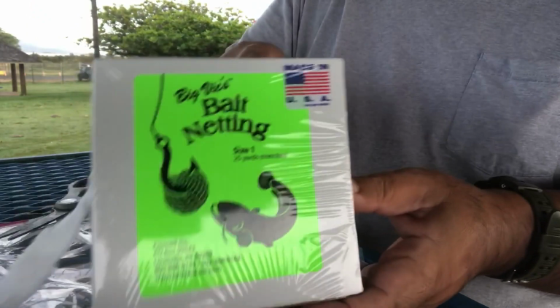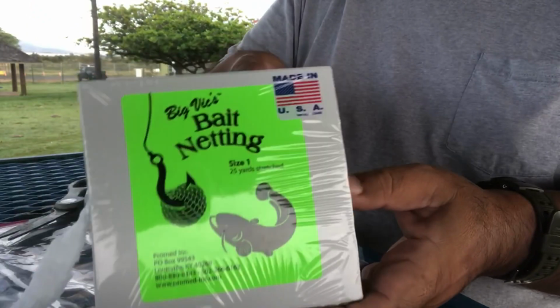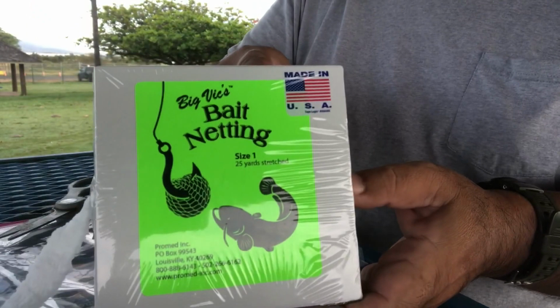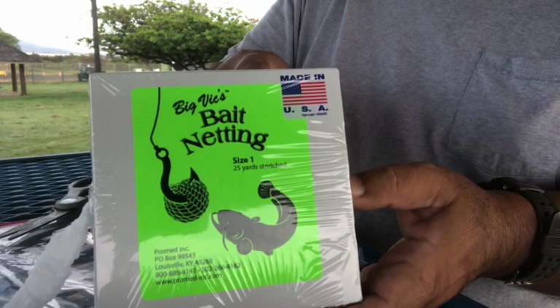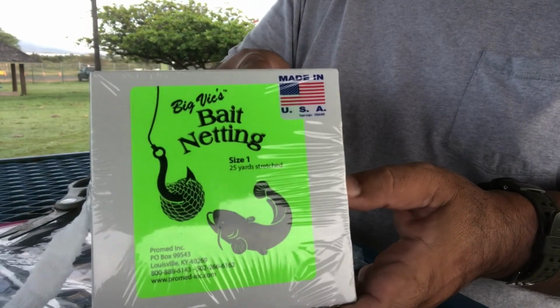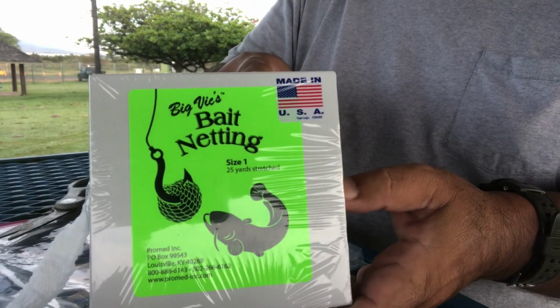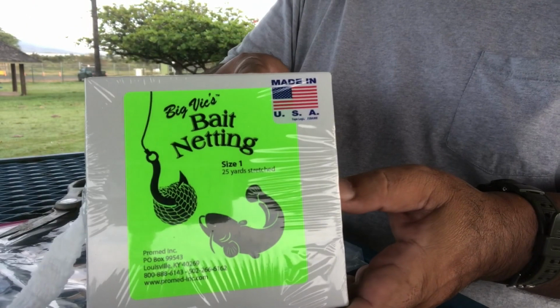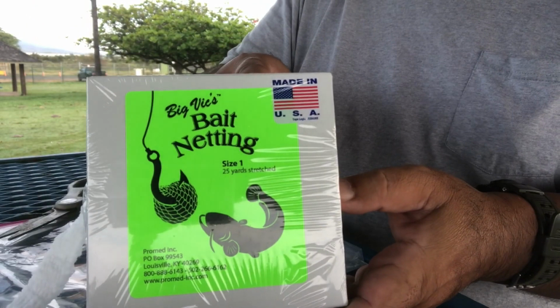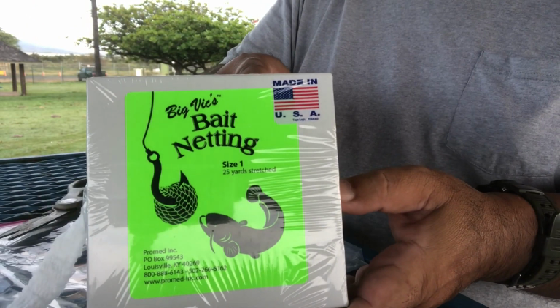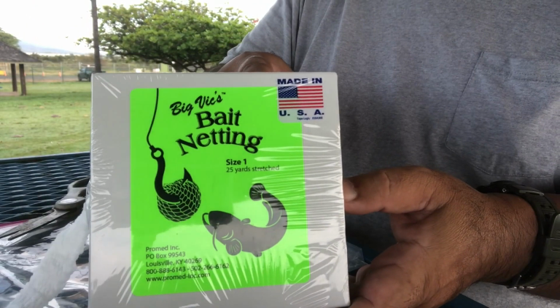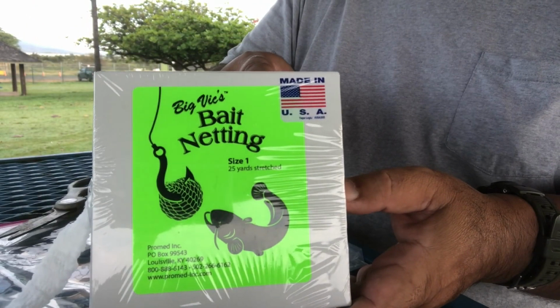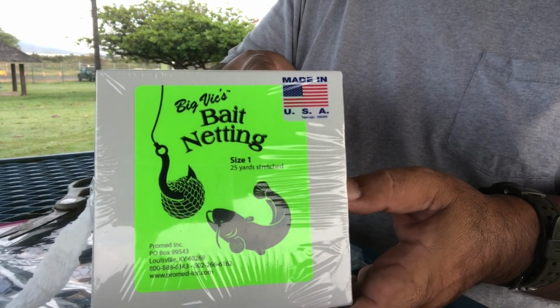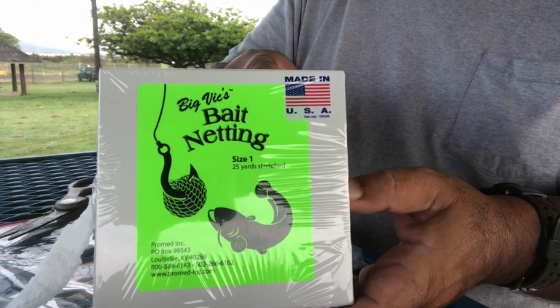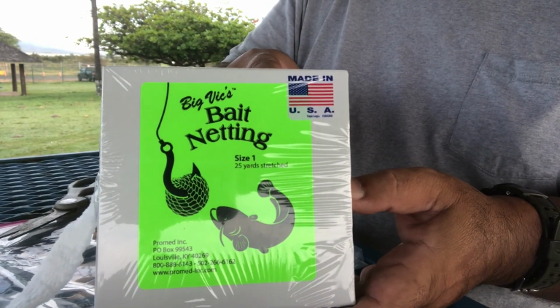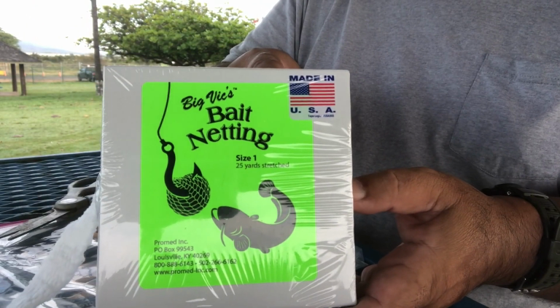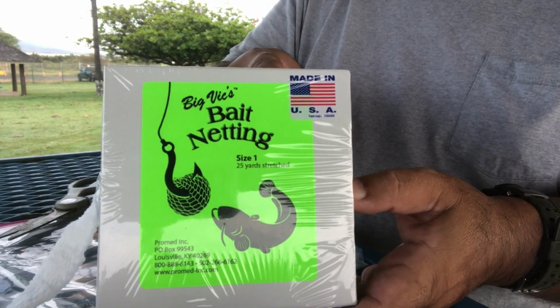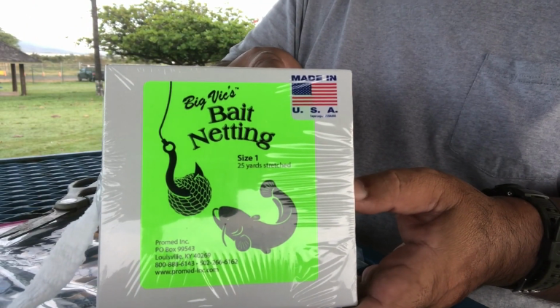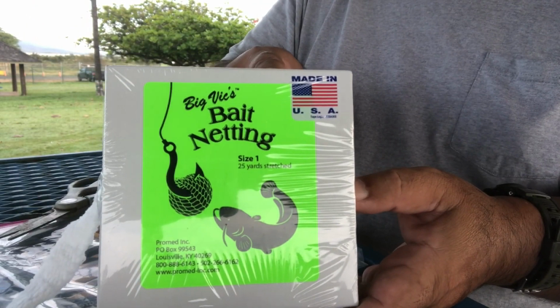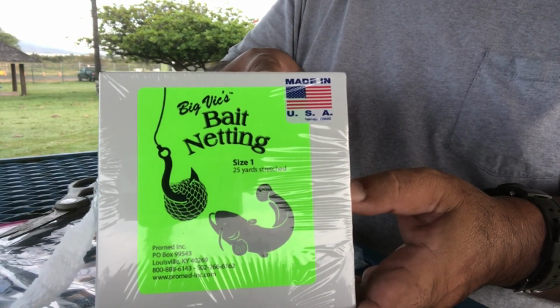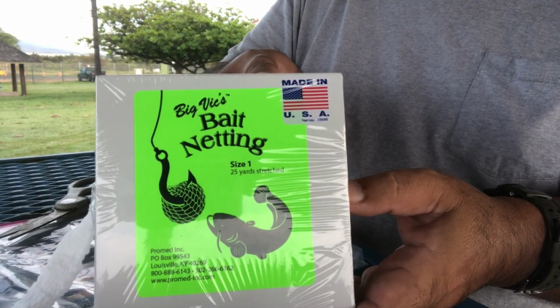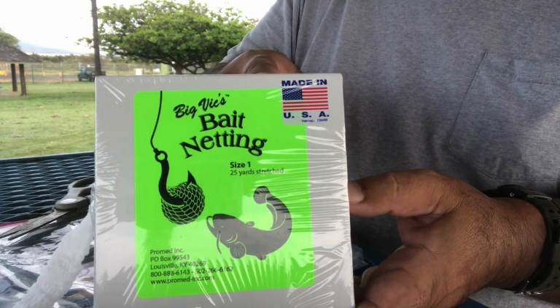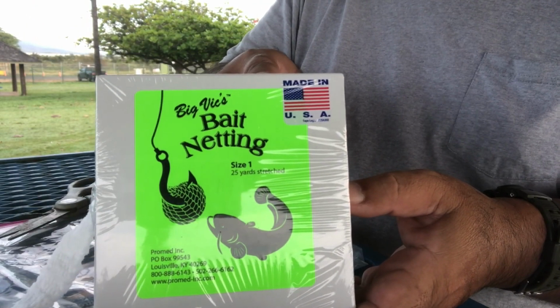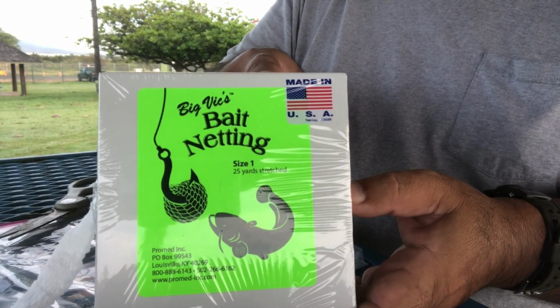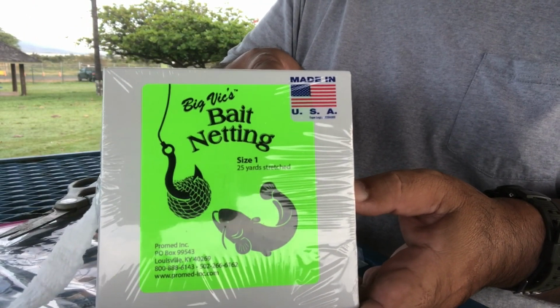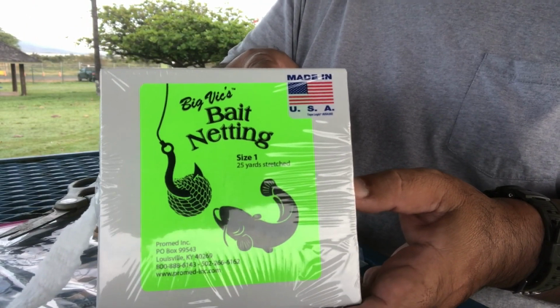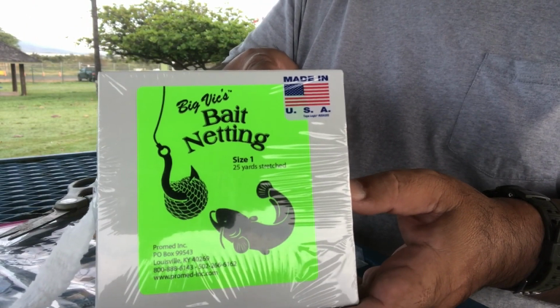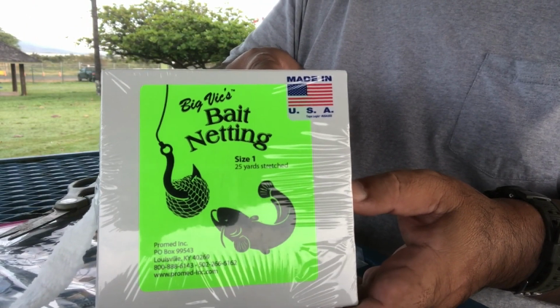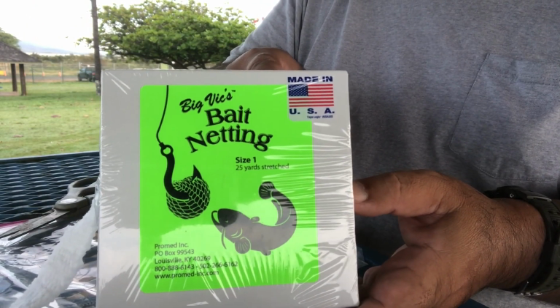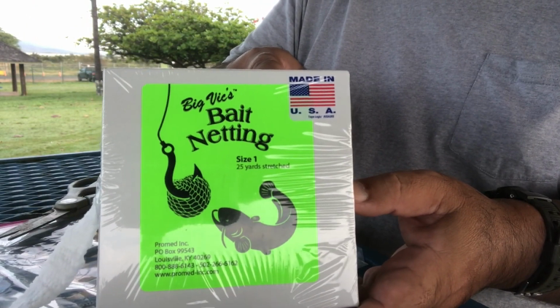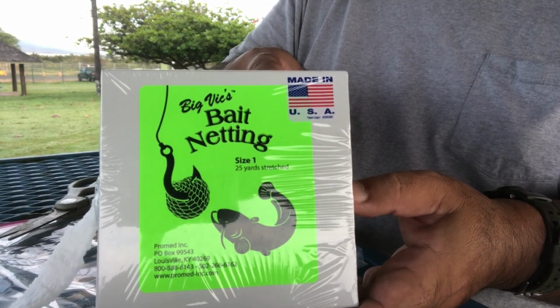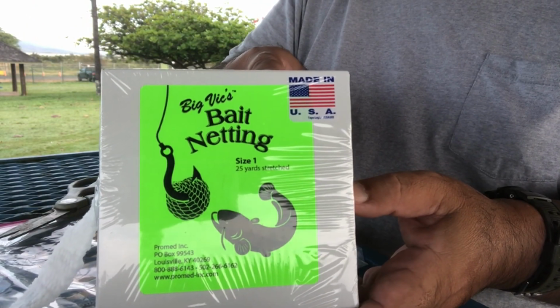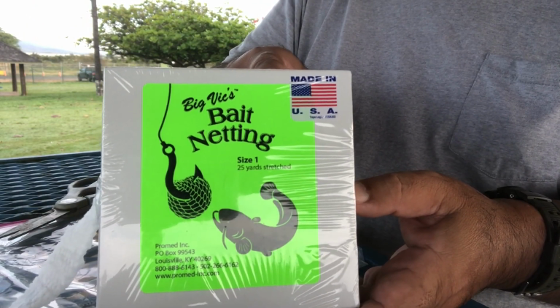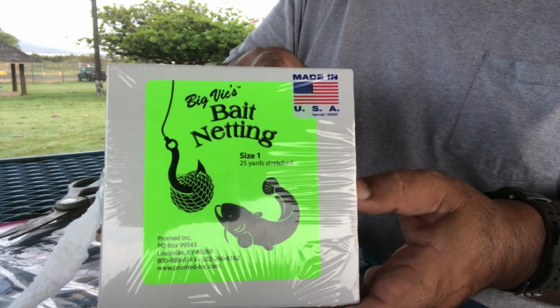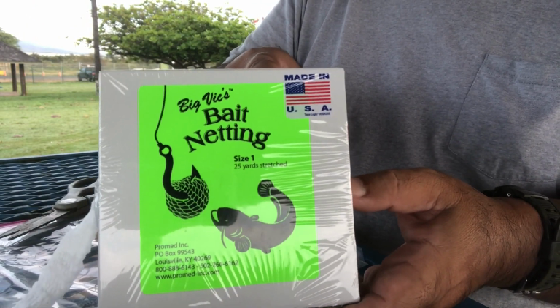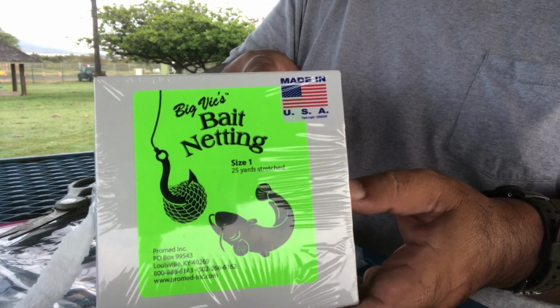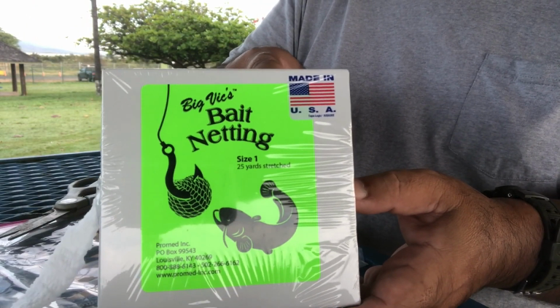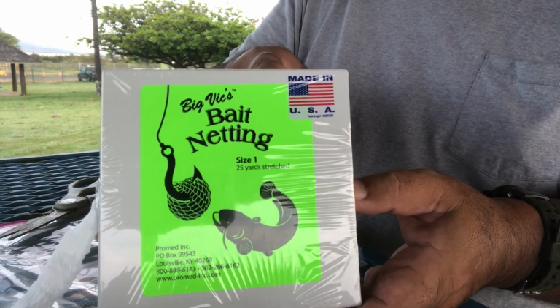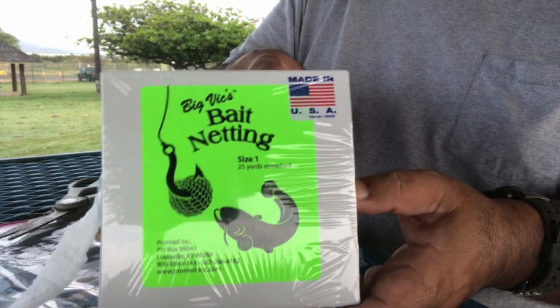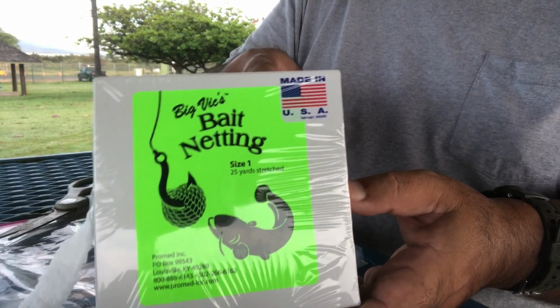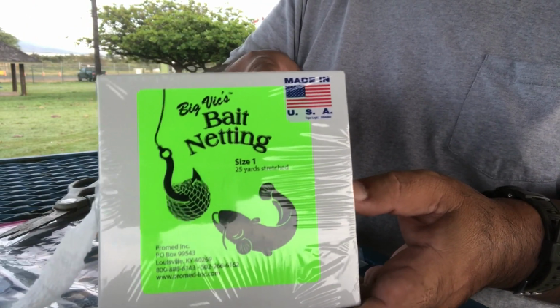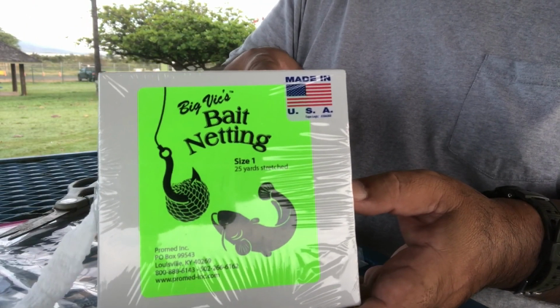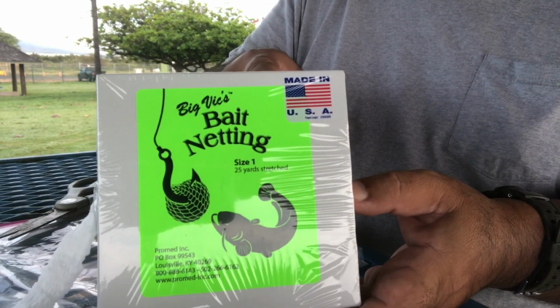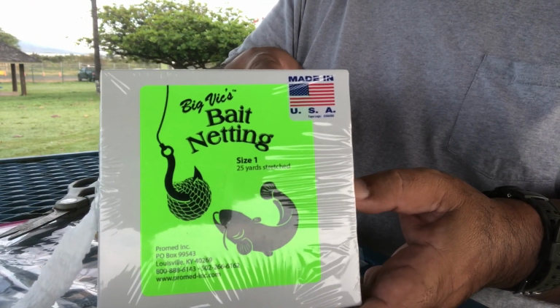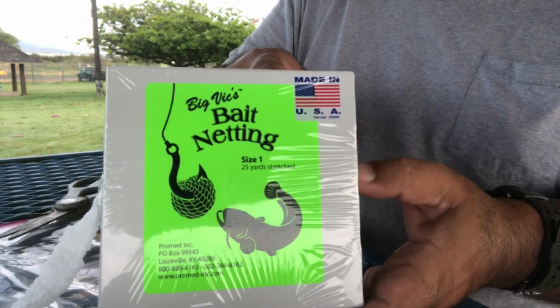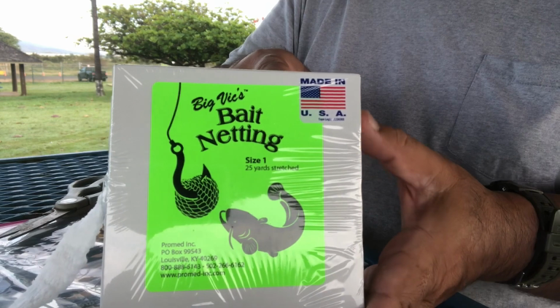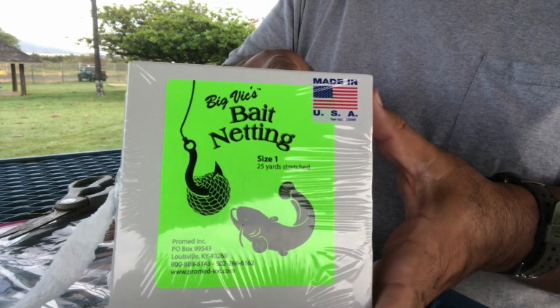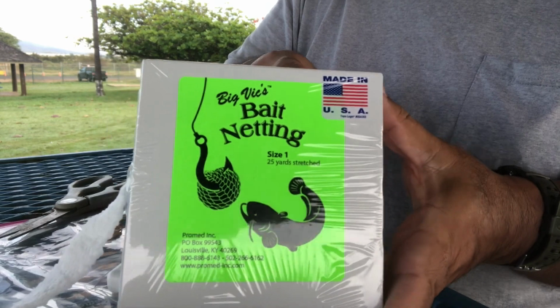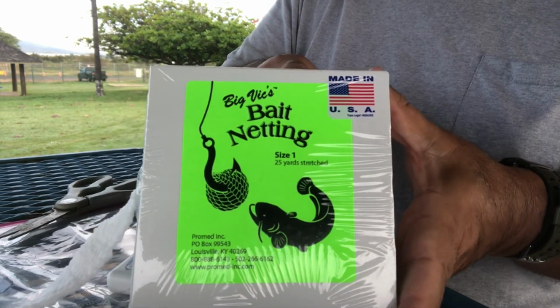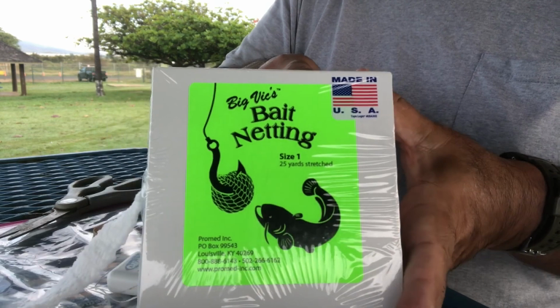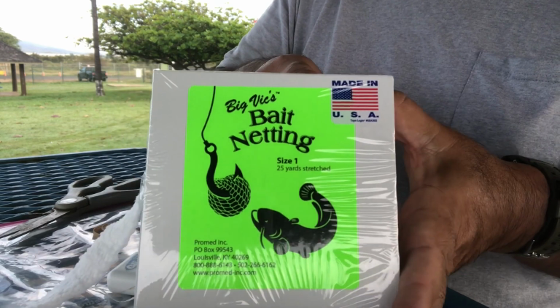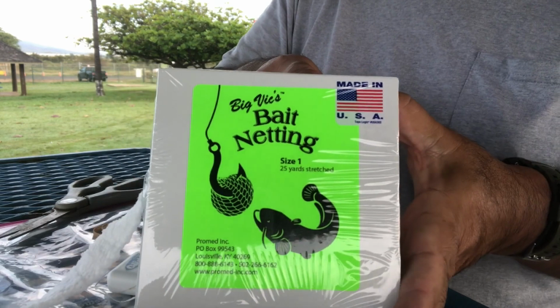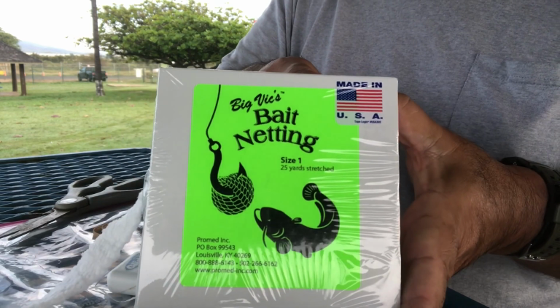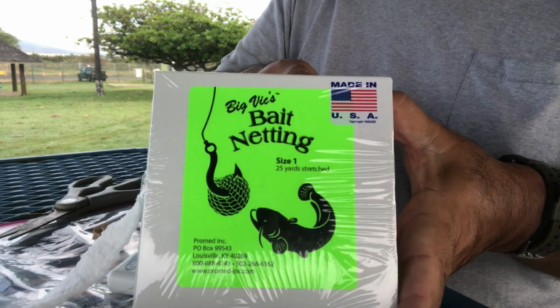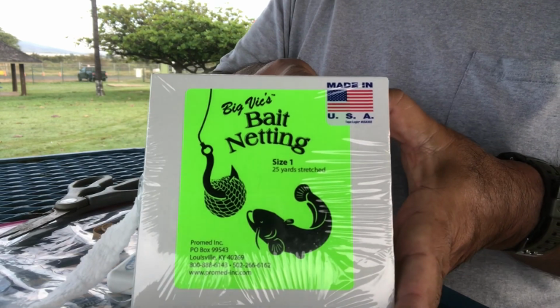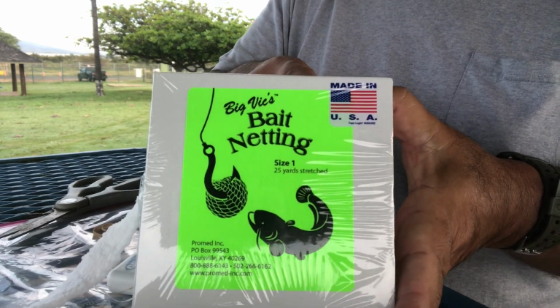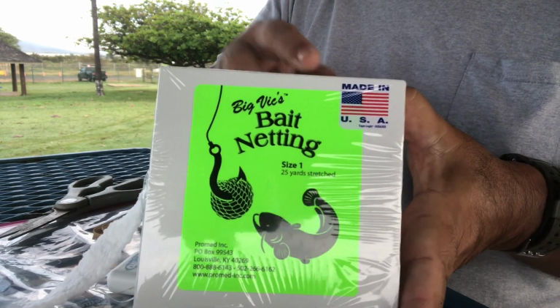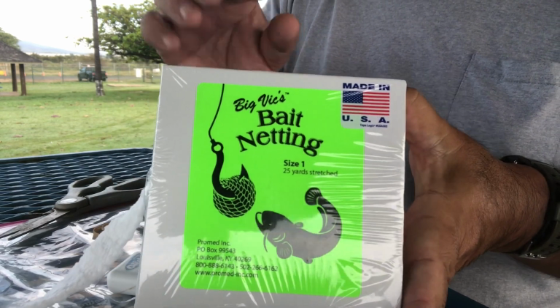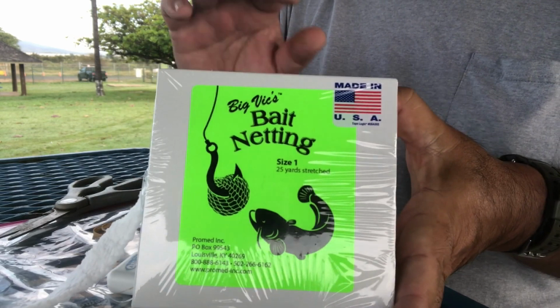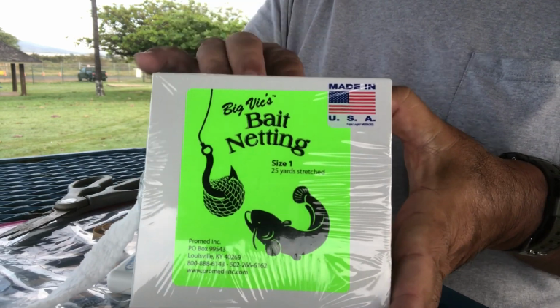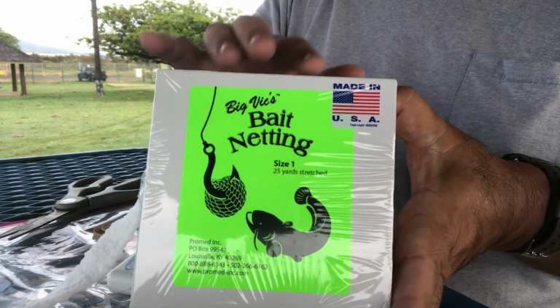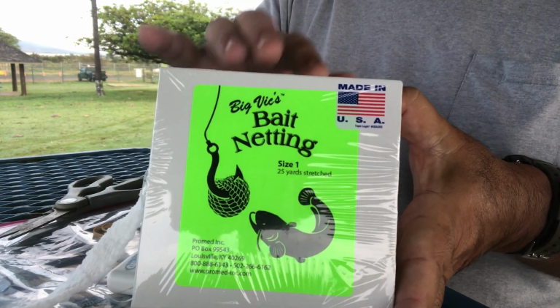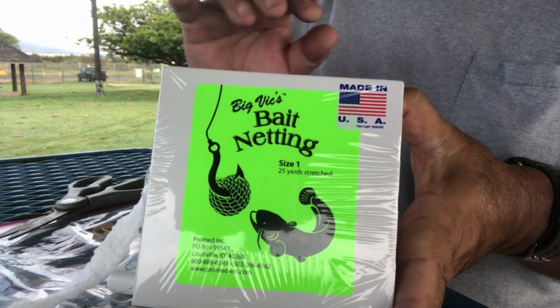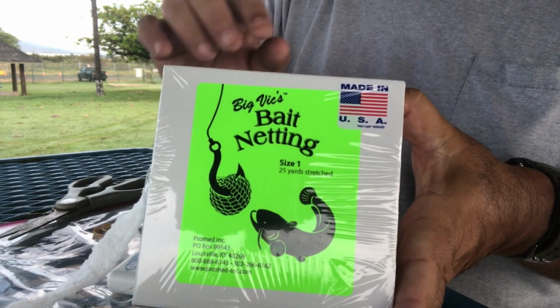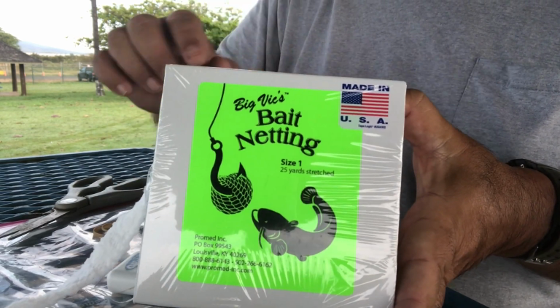And I'm using this material, which is actually ProMeds, but it's marketed under this spread for us fishermen.